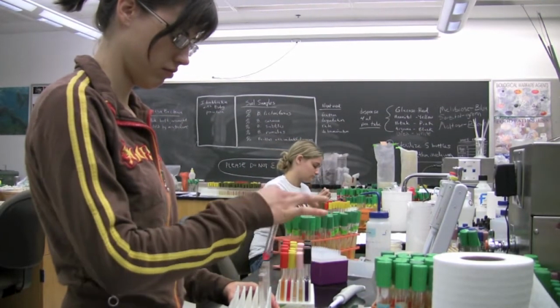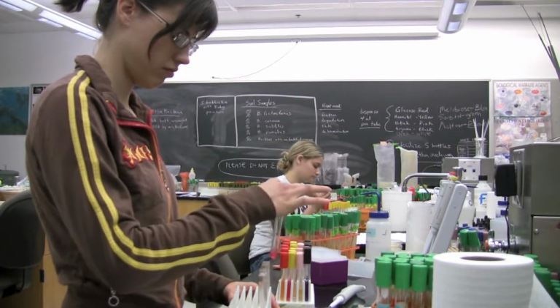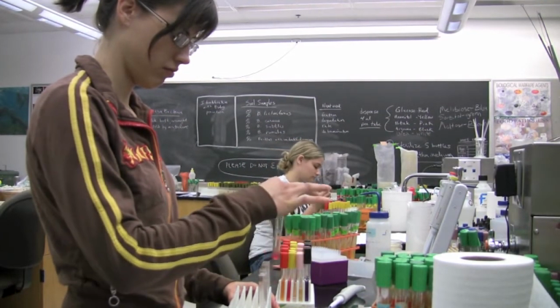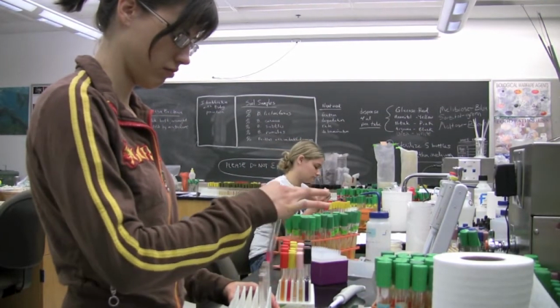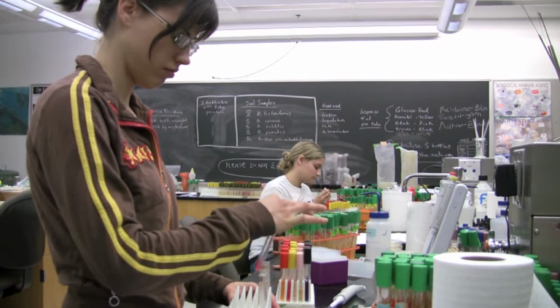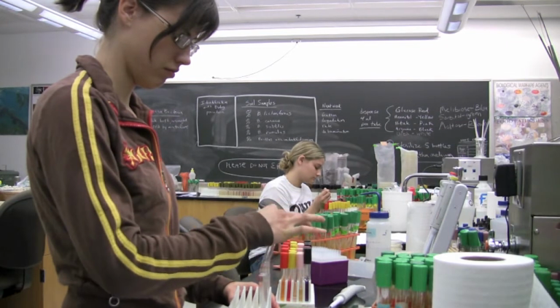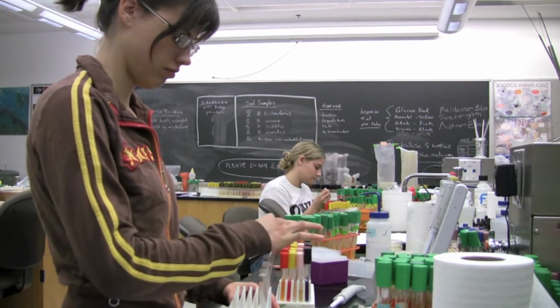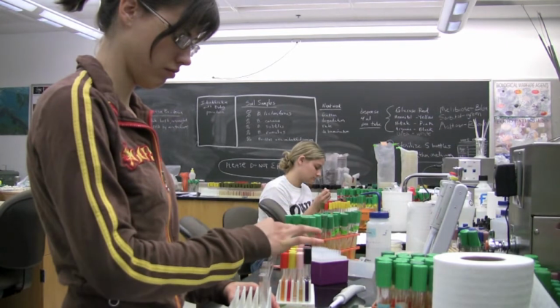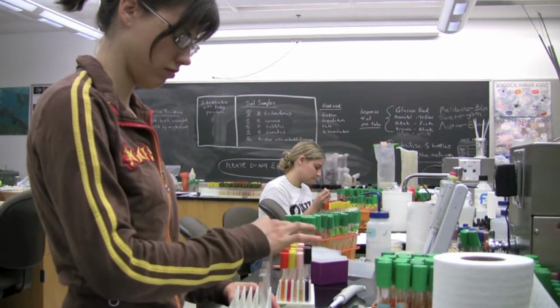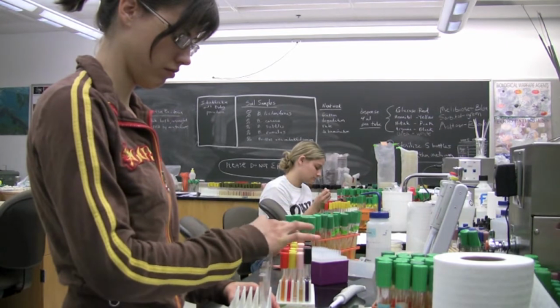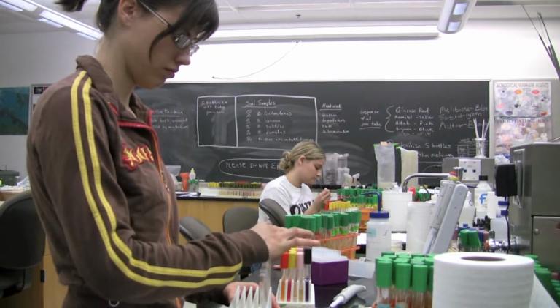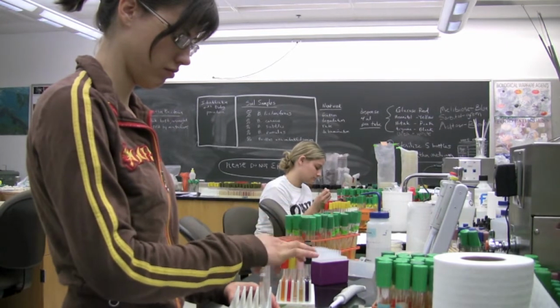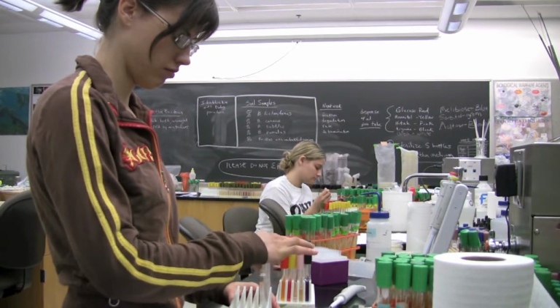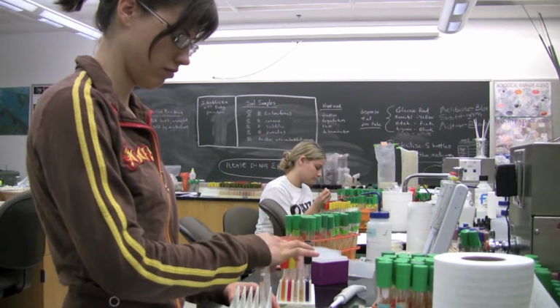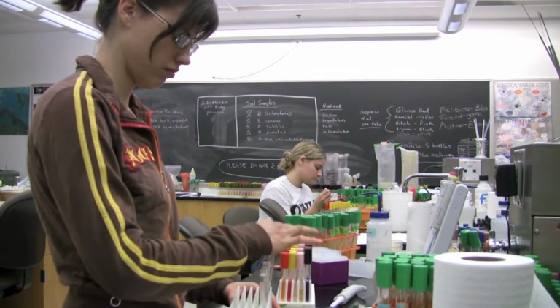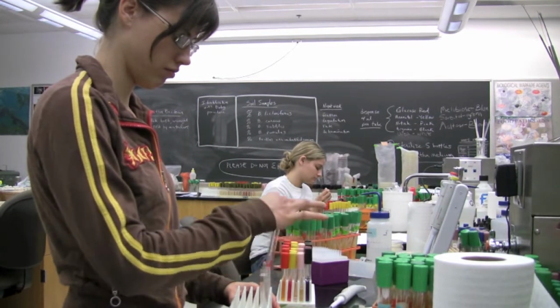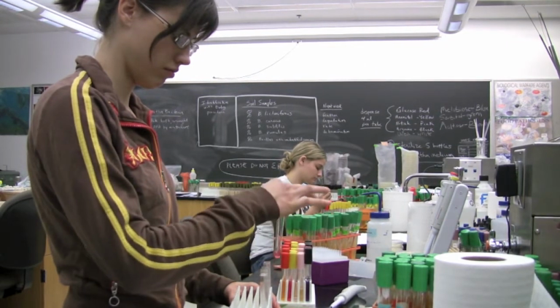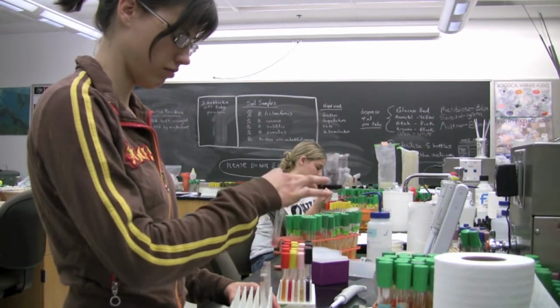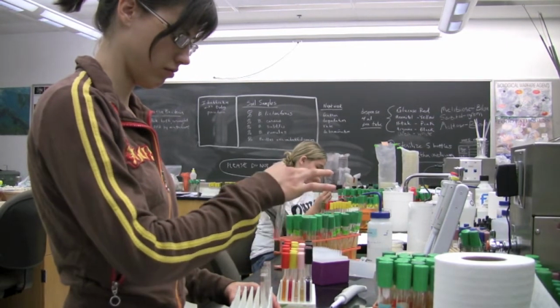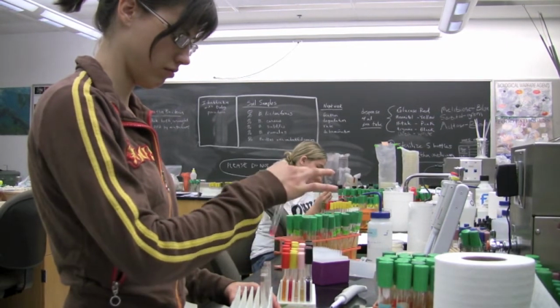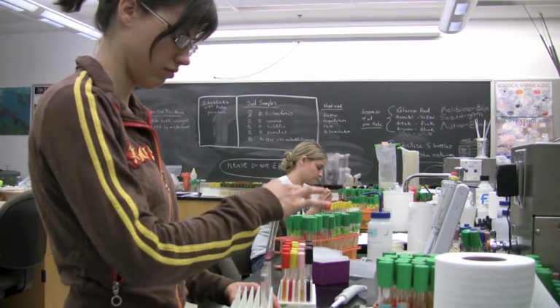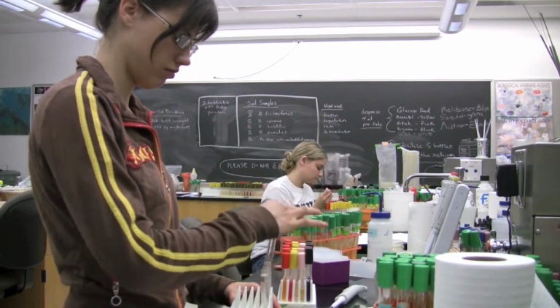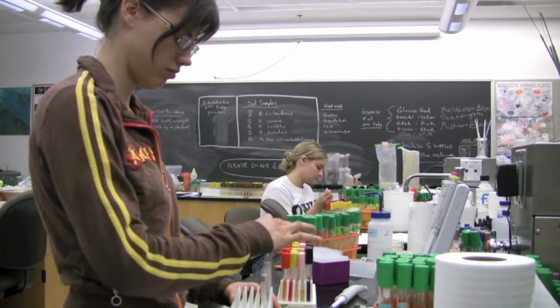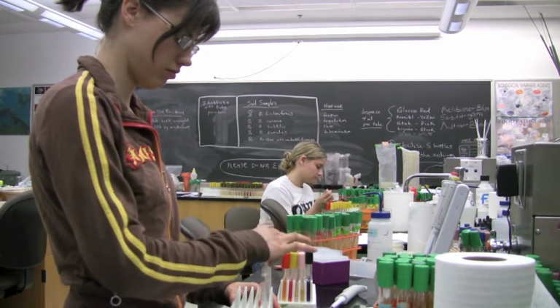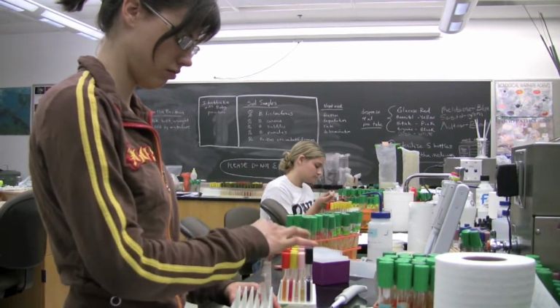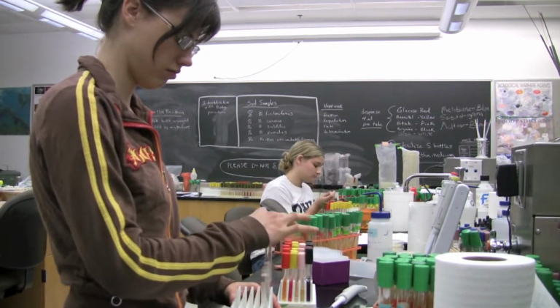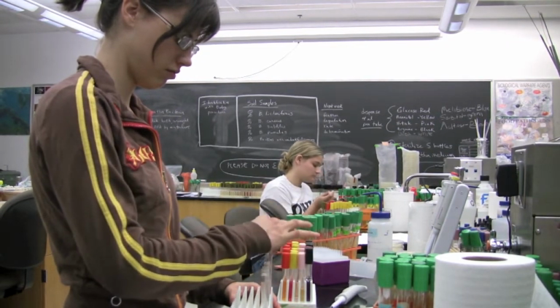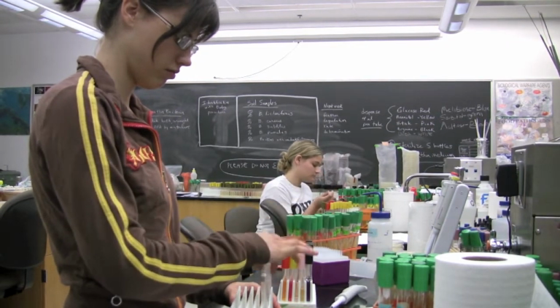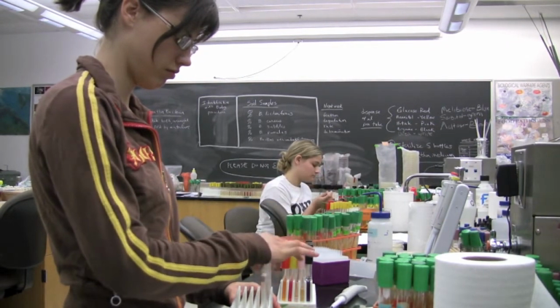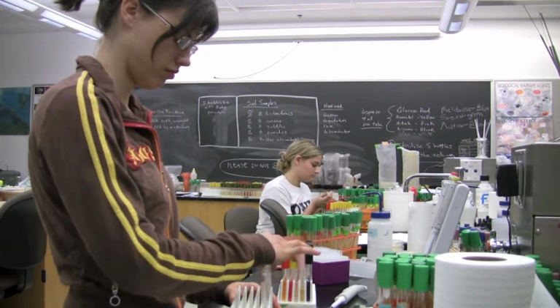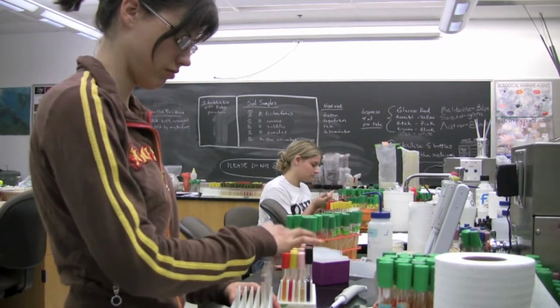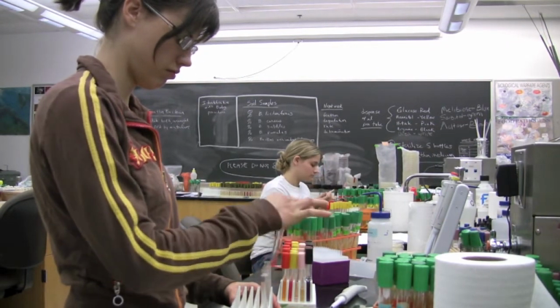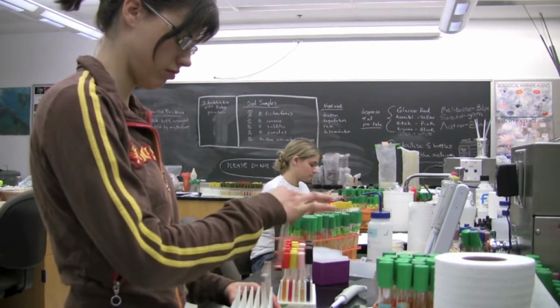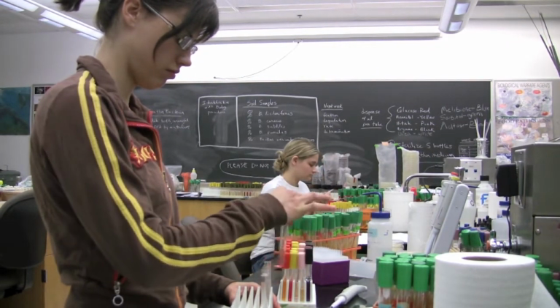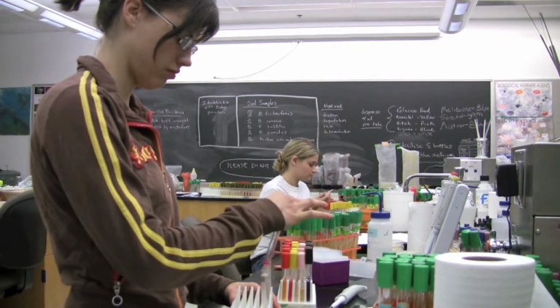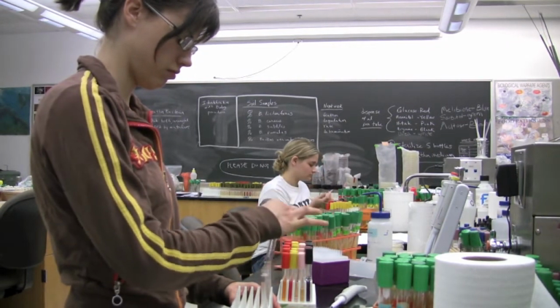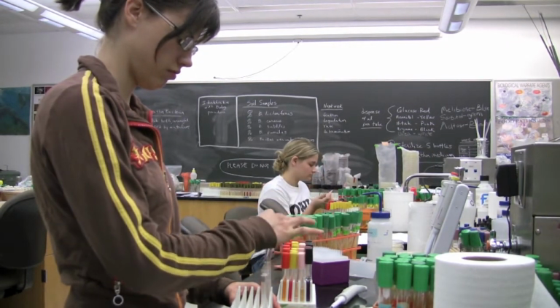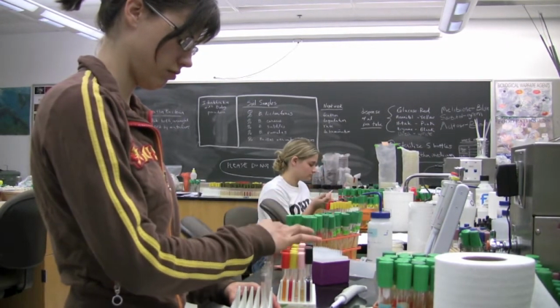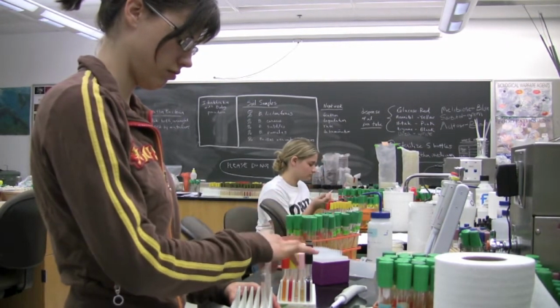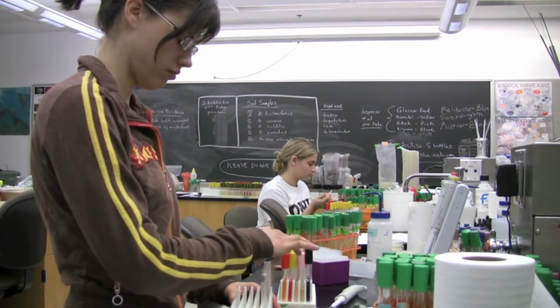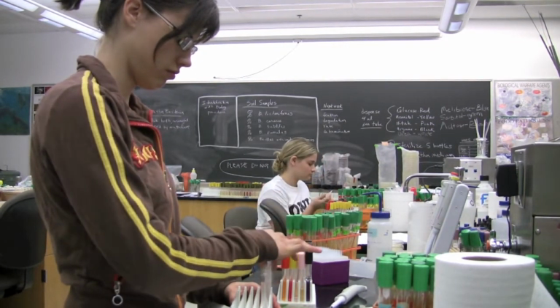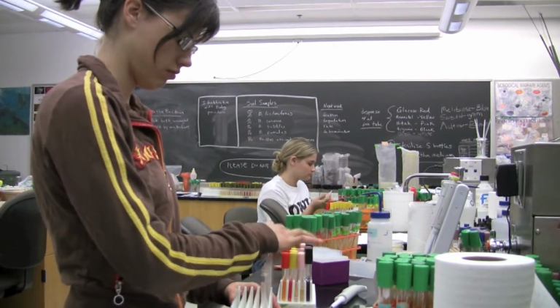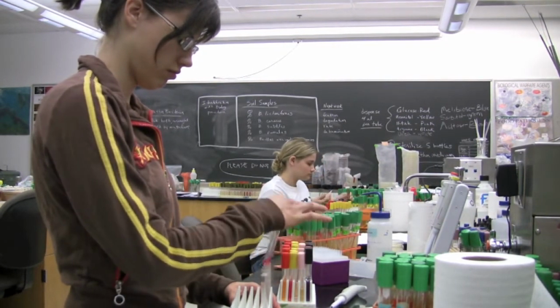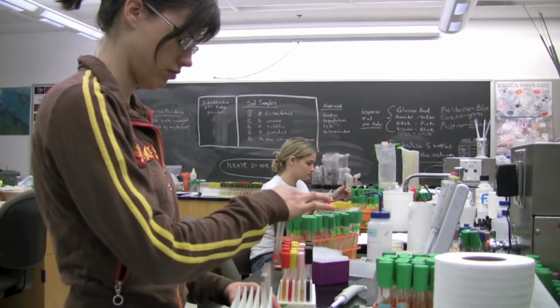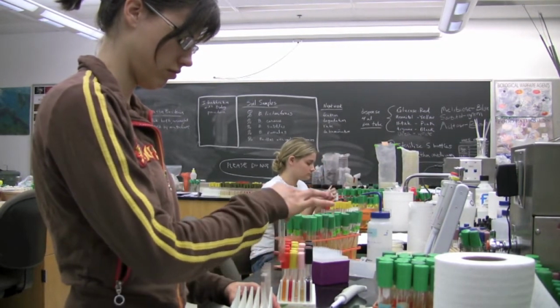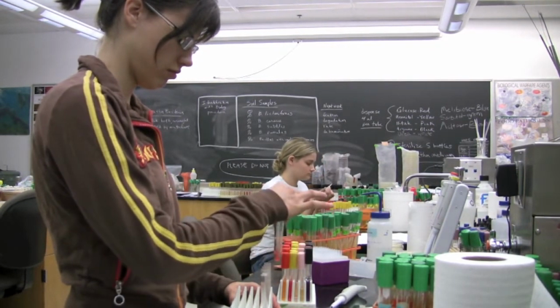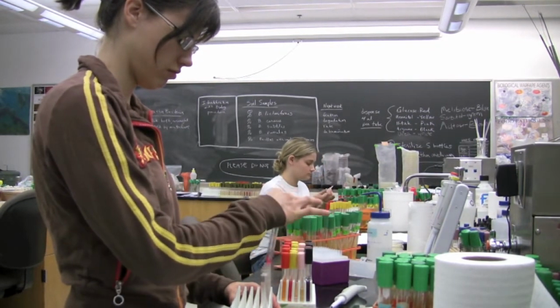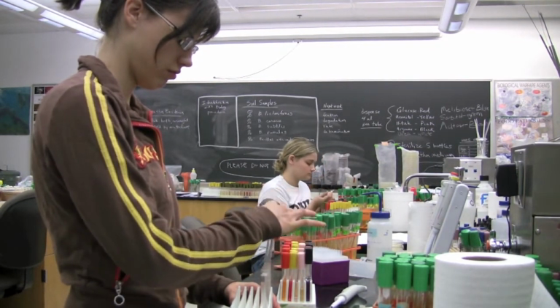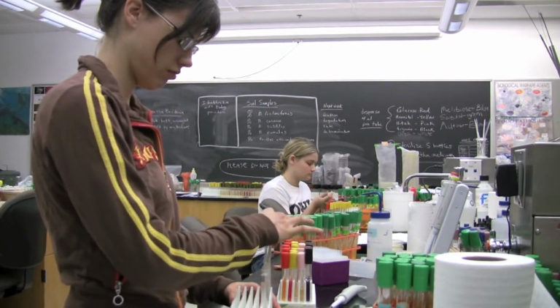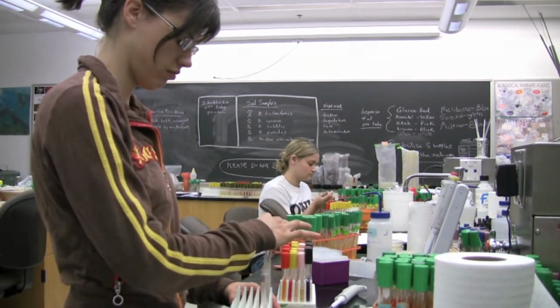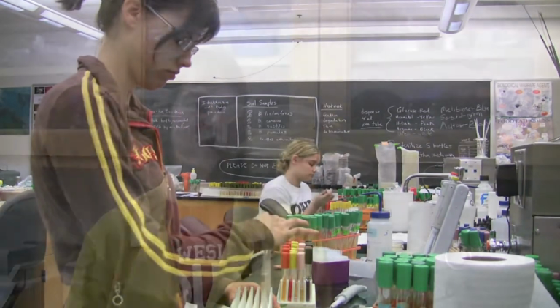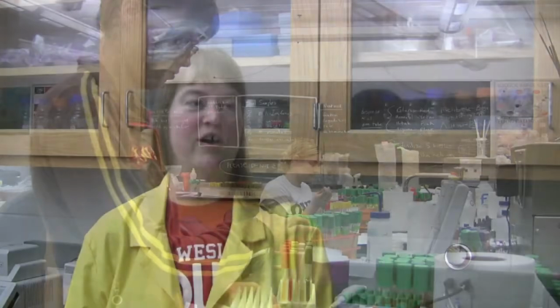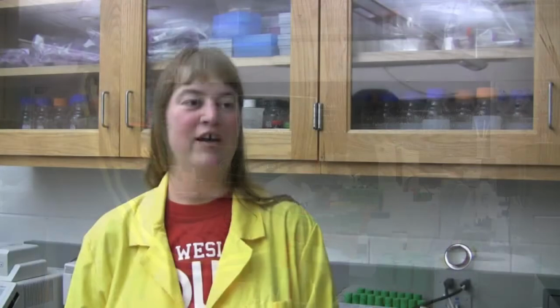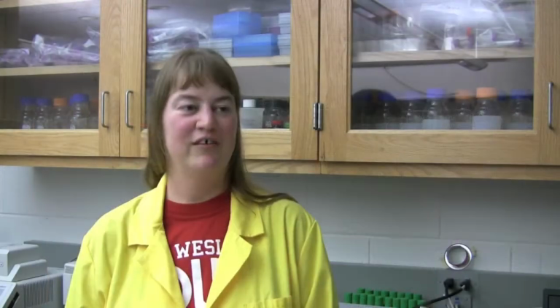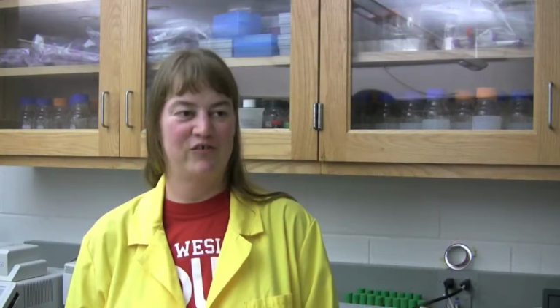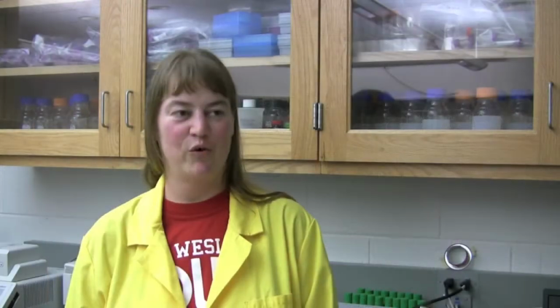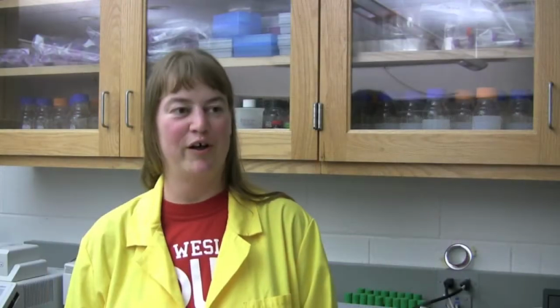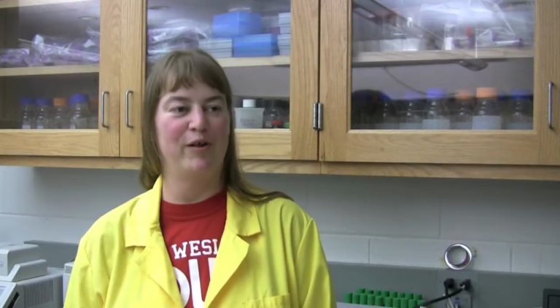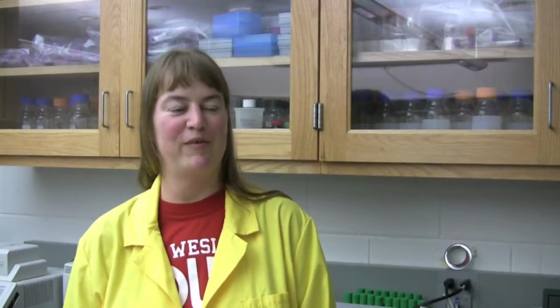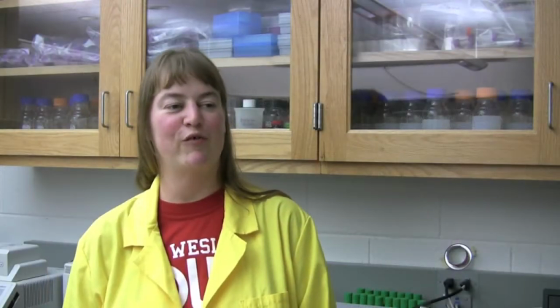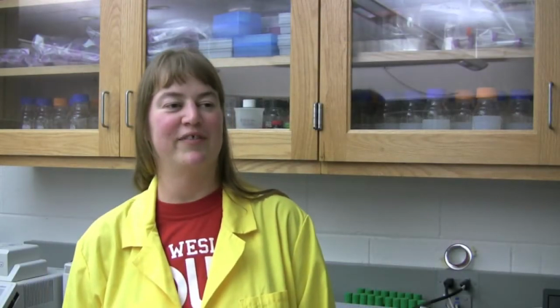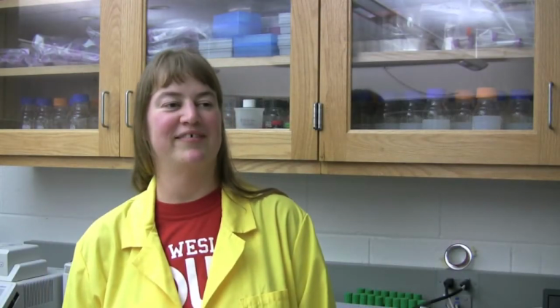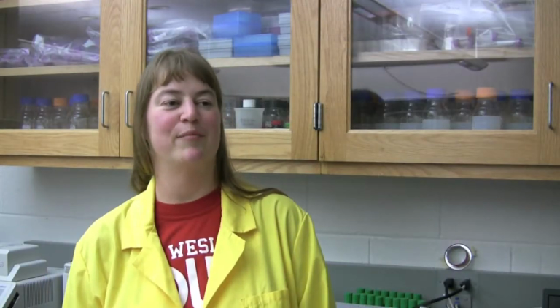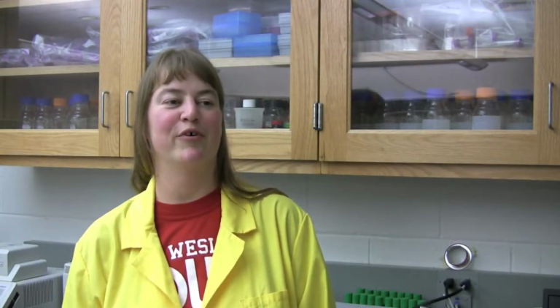We already have soil samples from Japan, the Virgin Islands, and of course the United States, and we're hoping to obtain some more soil before the summer.